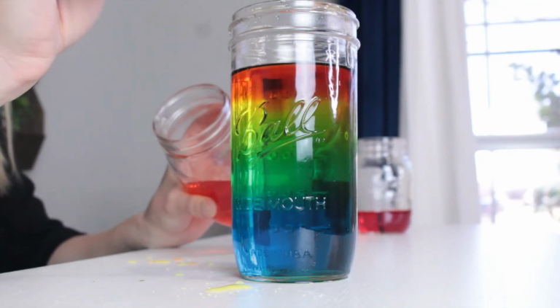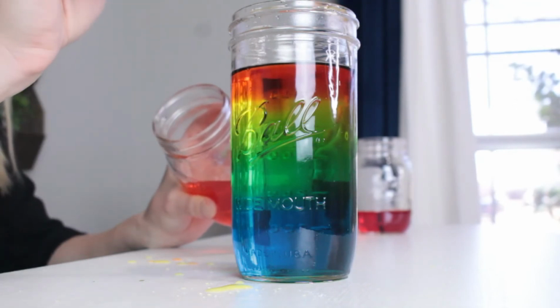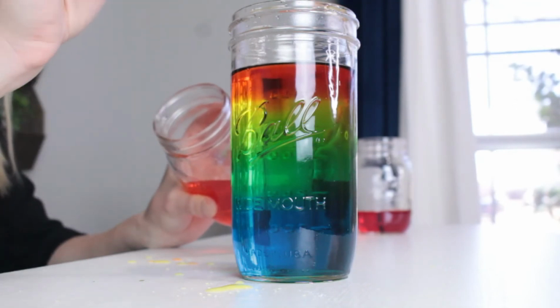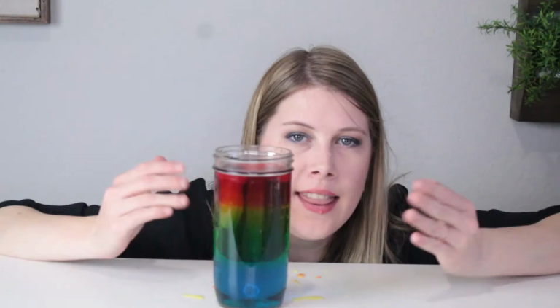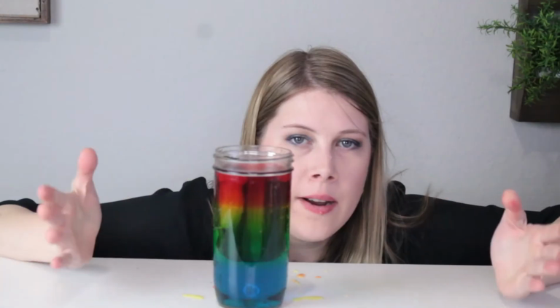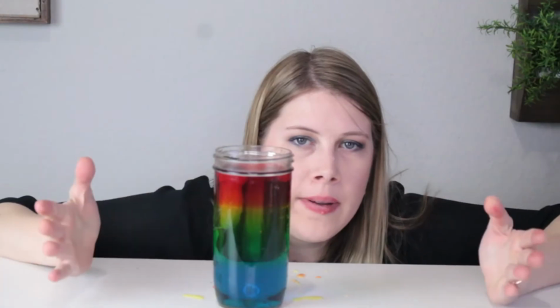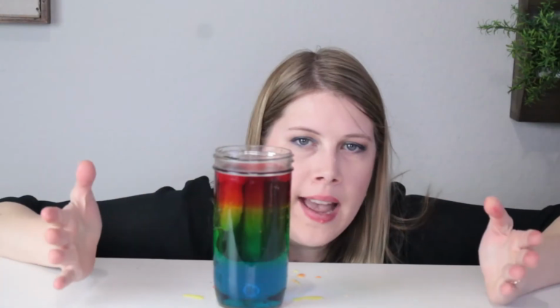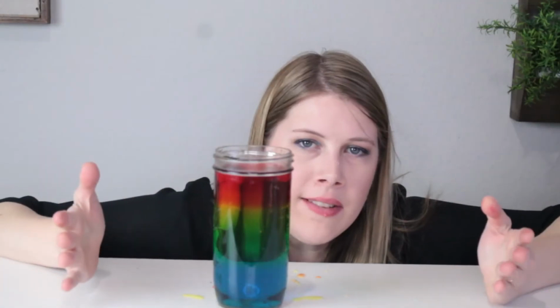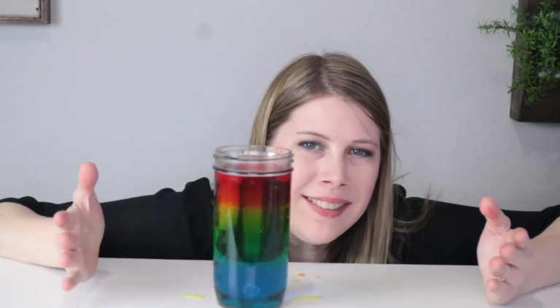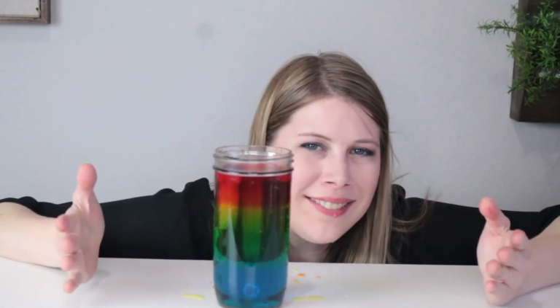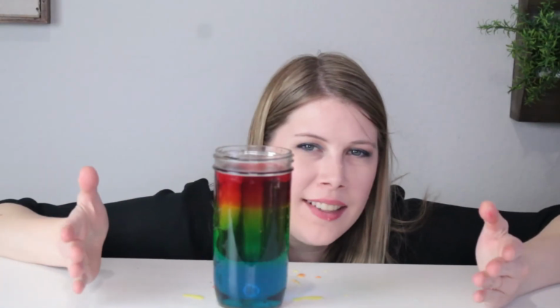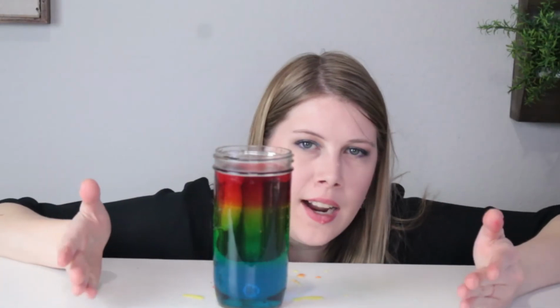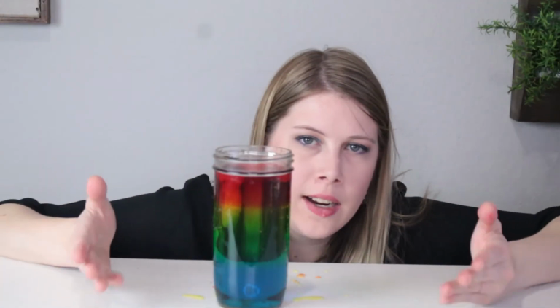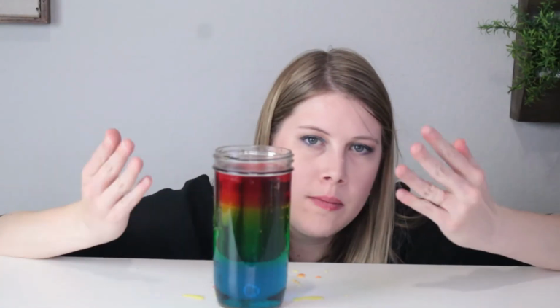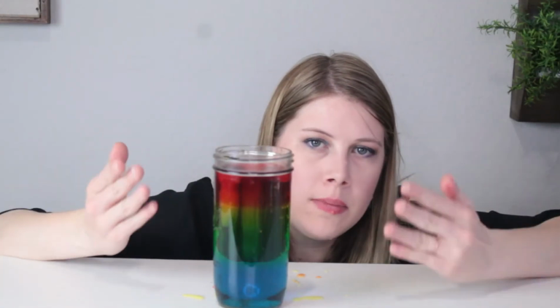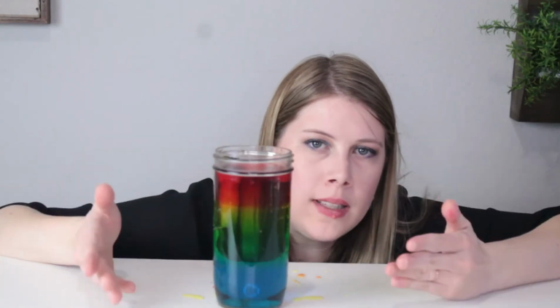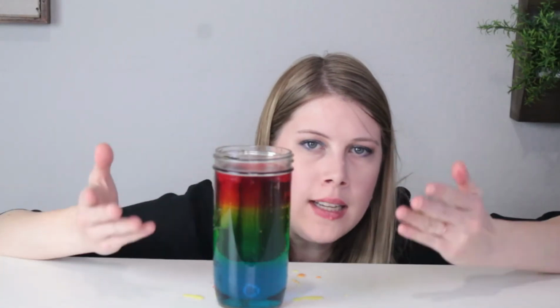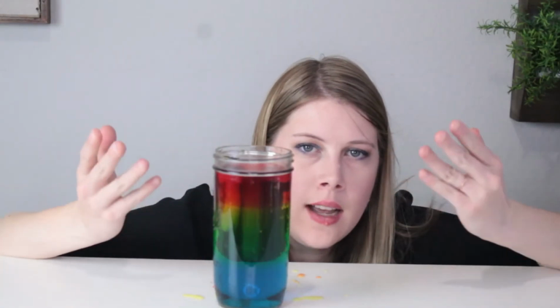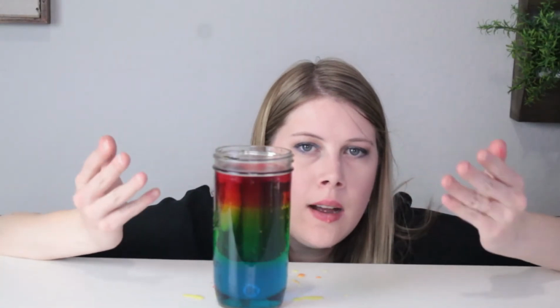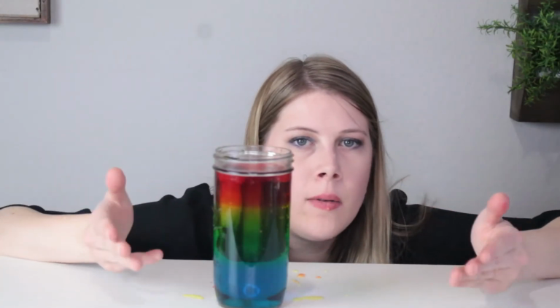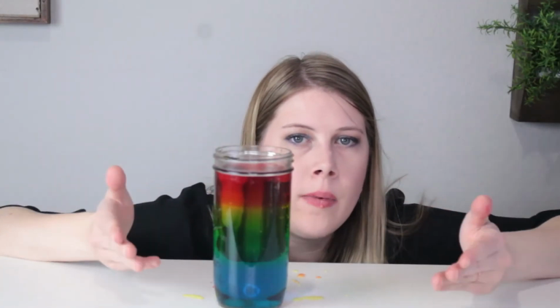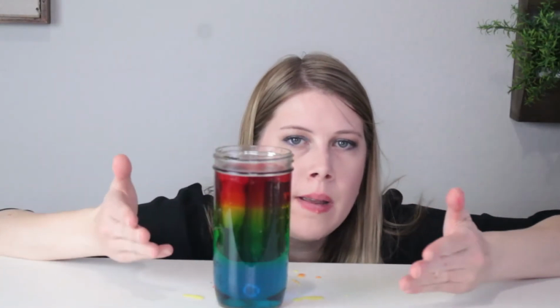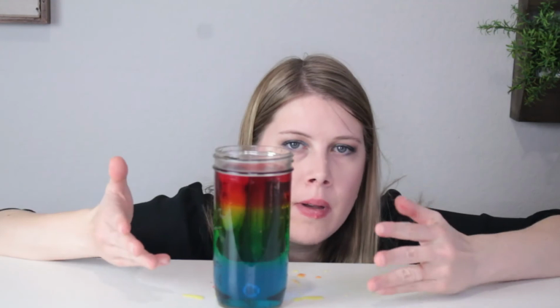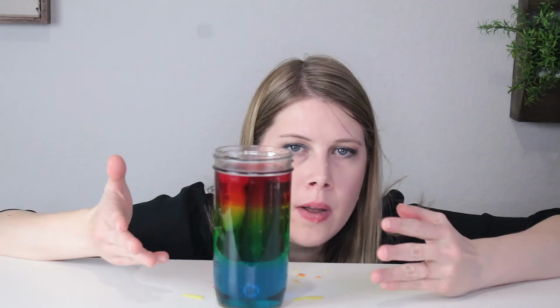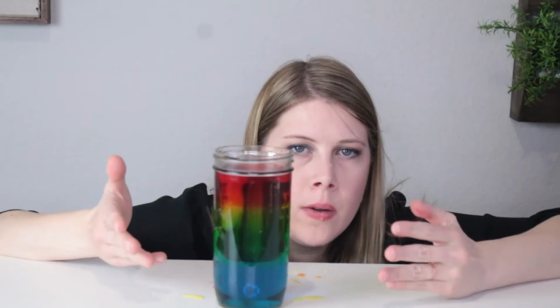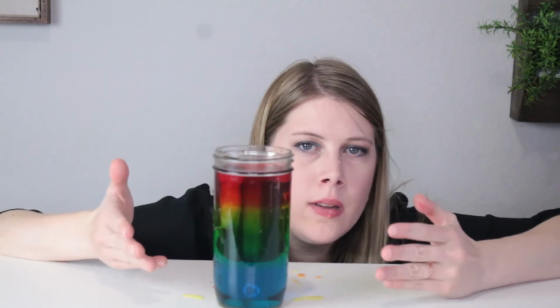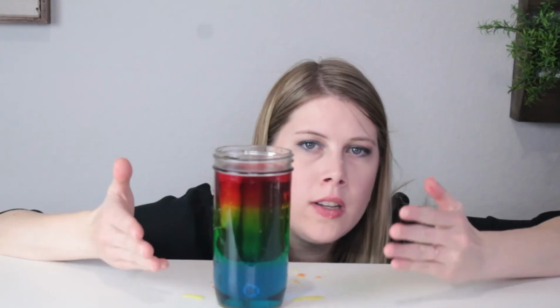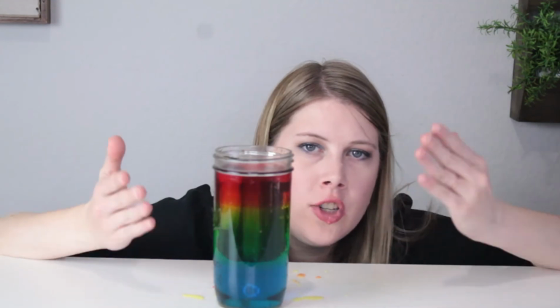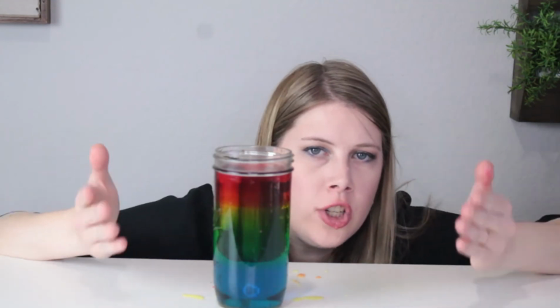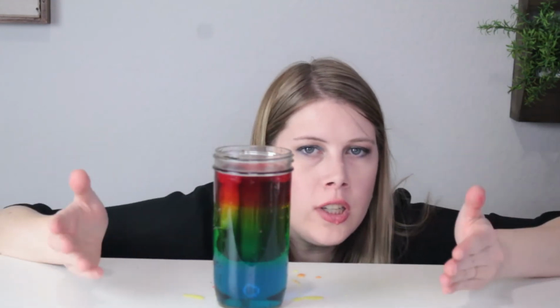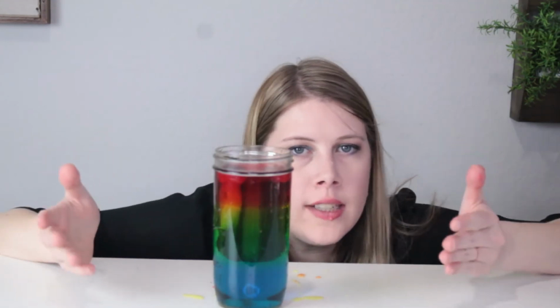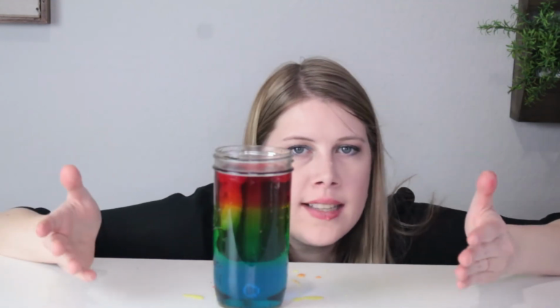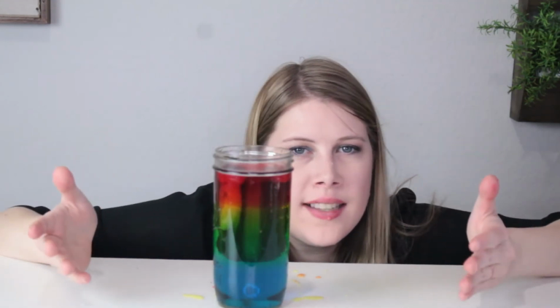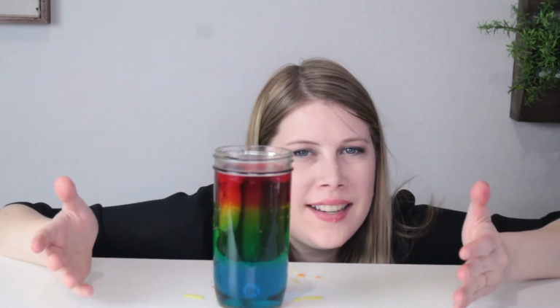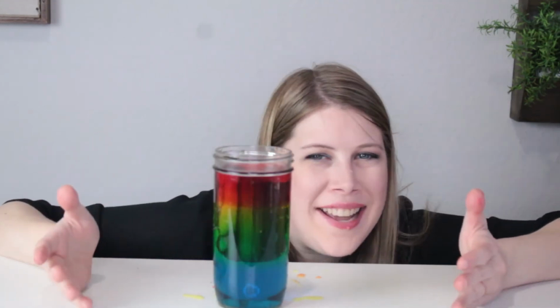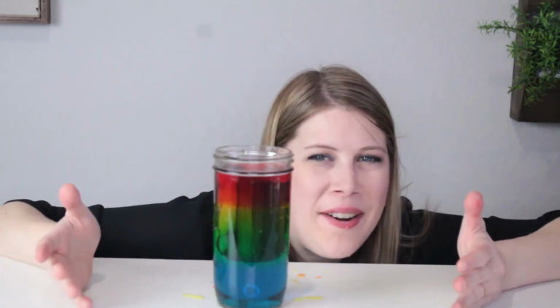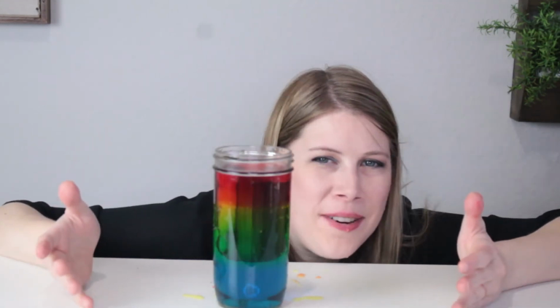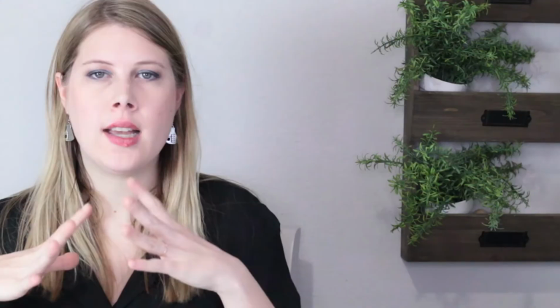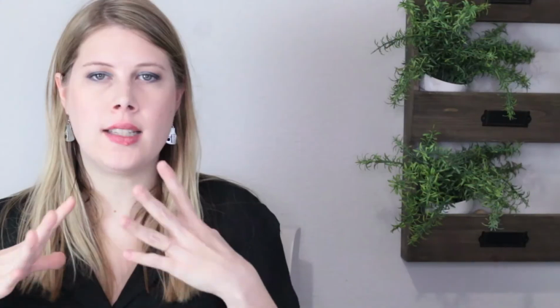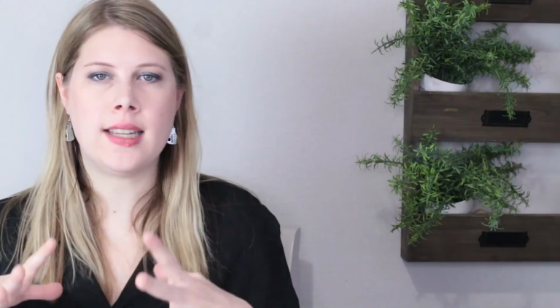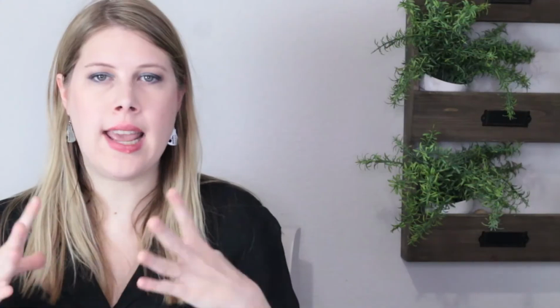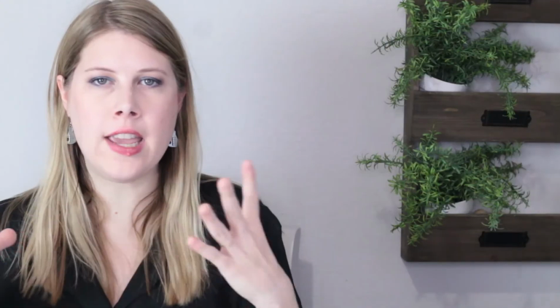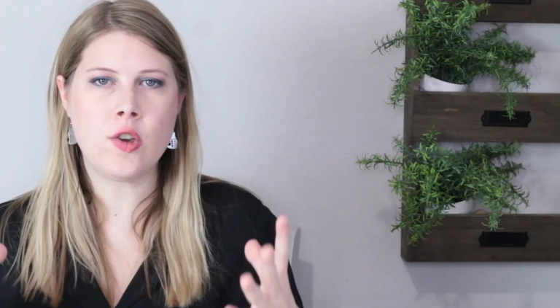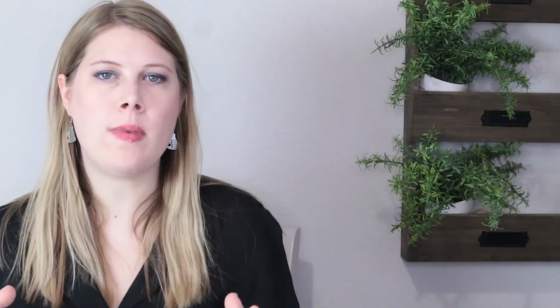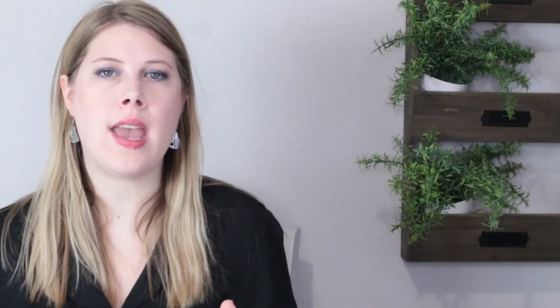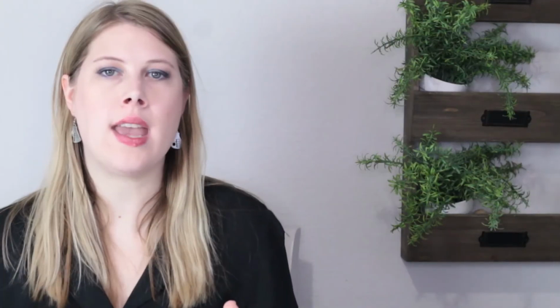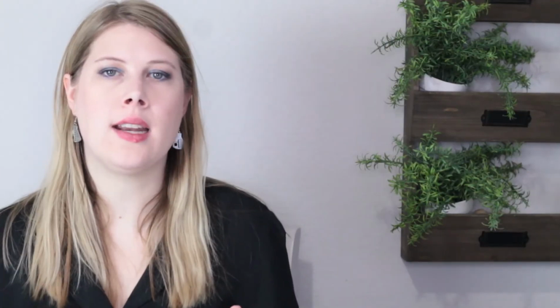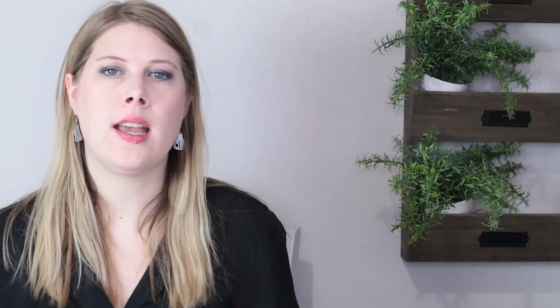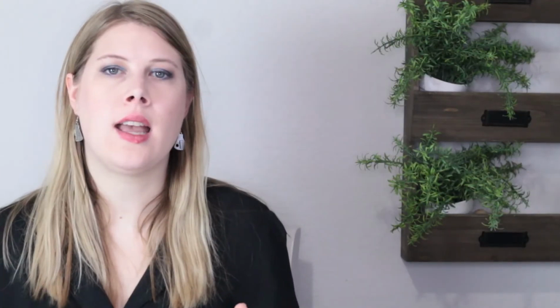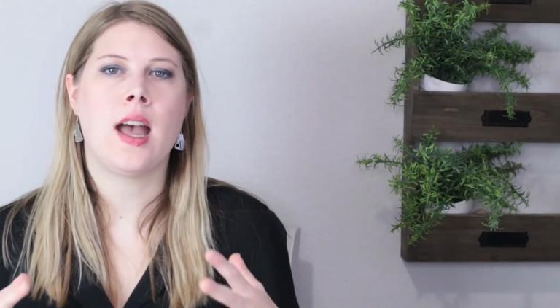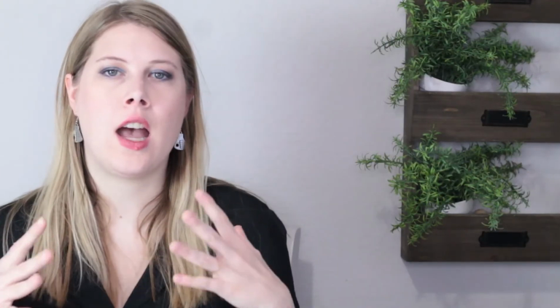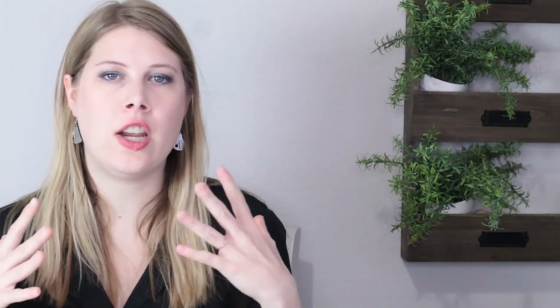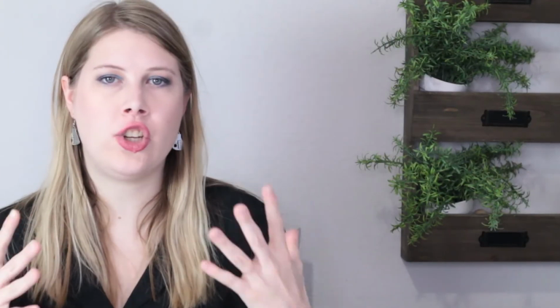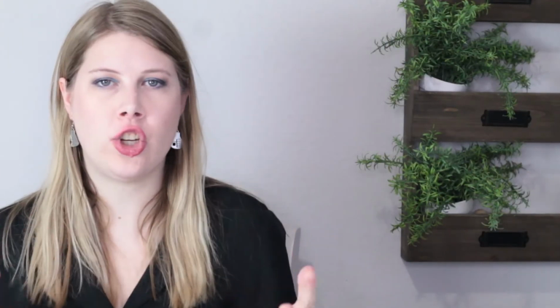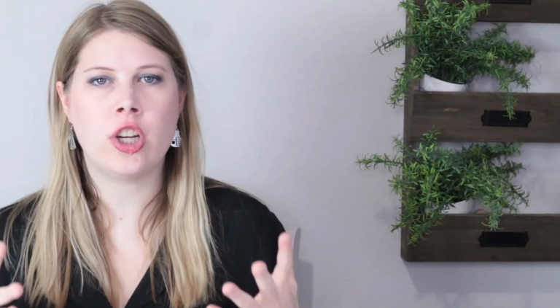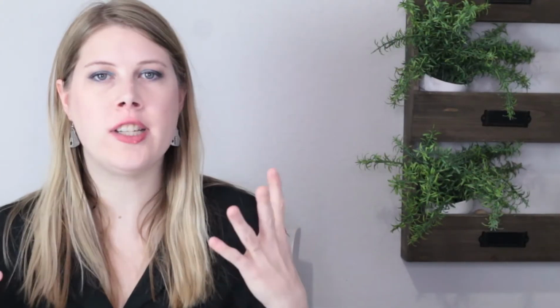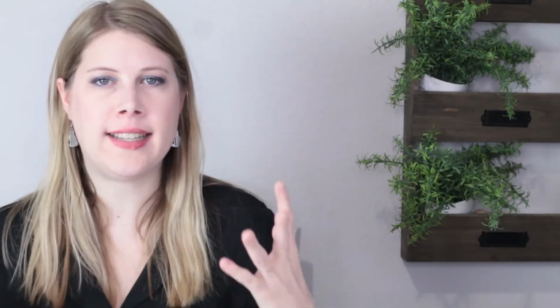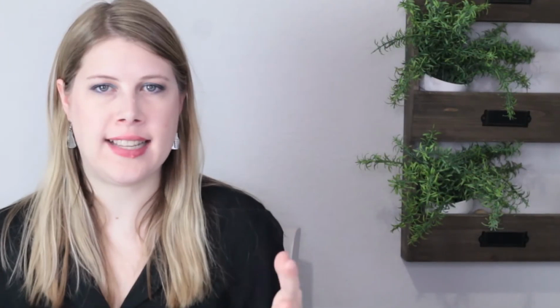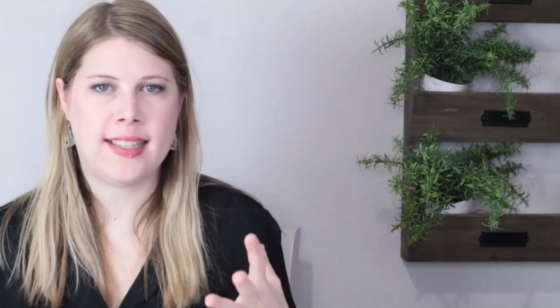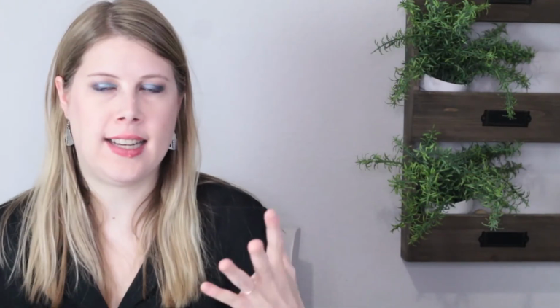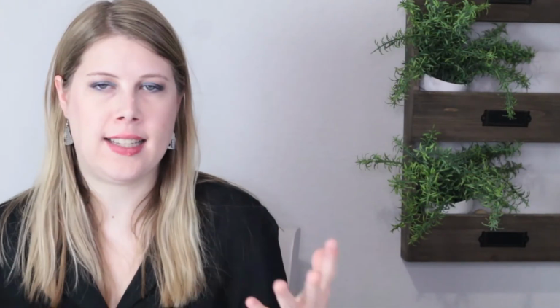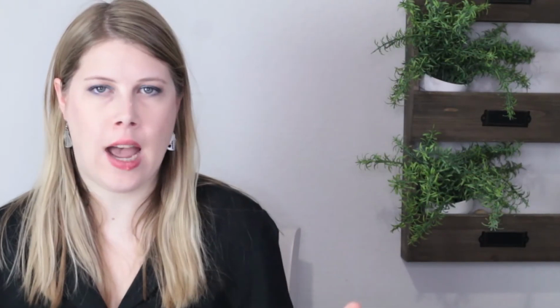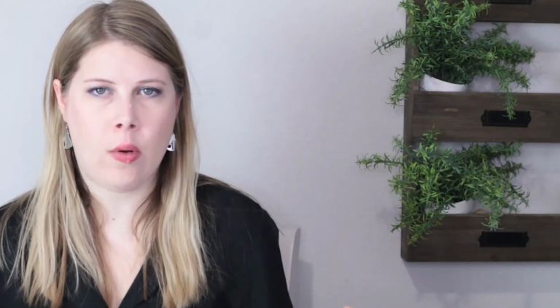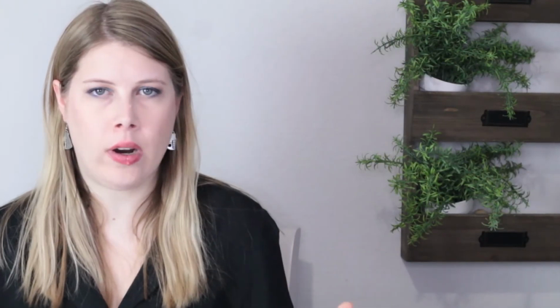There we have it — our complete rainbow sugar density tower. Today, you made a sugar density tower.